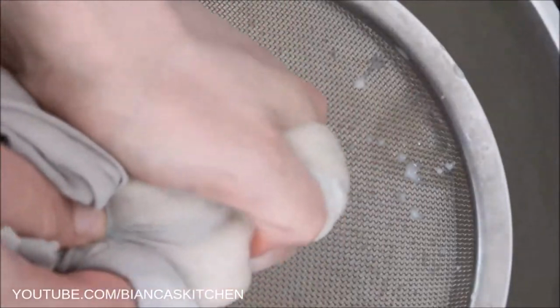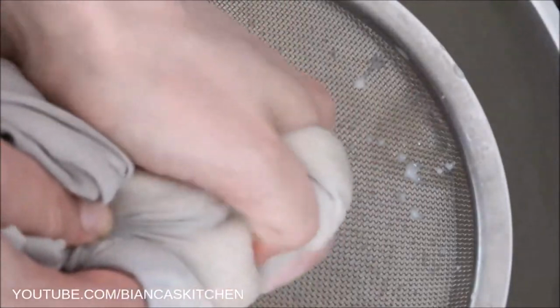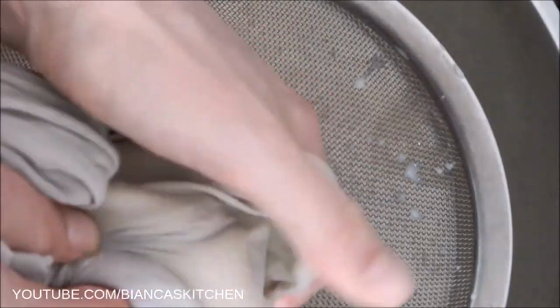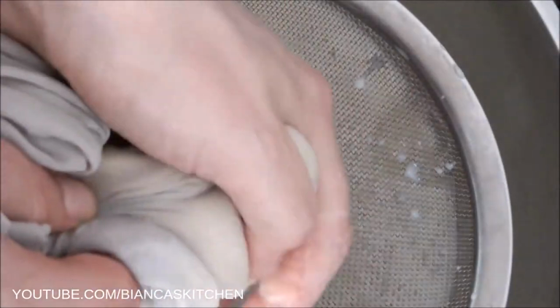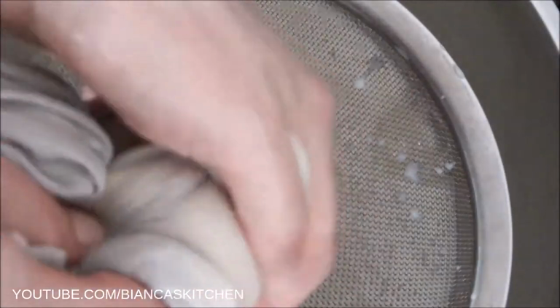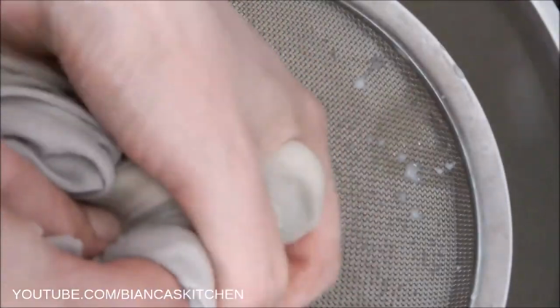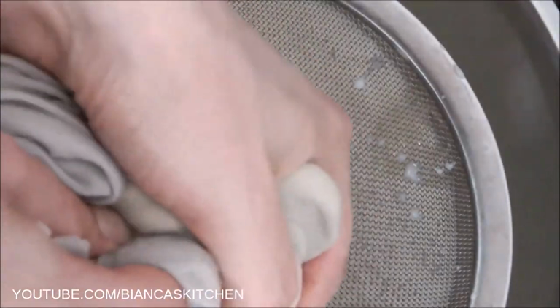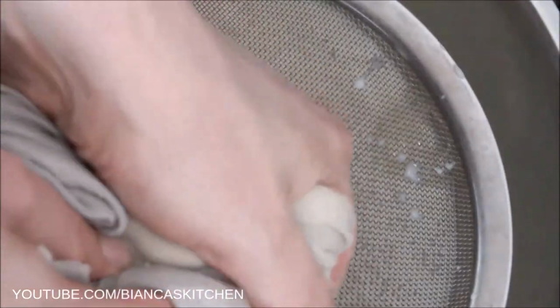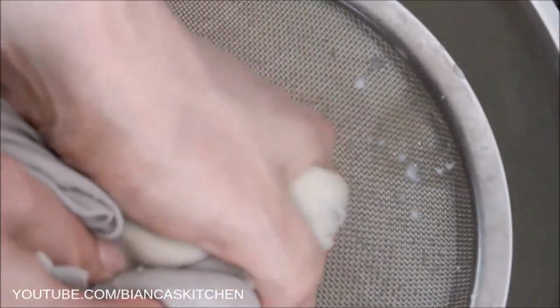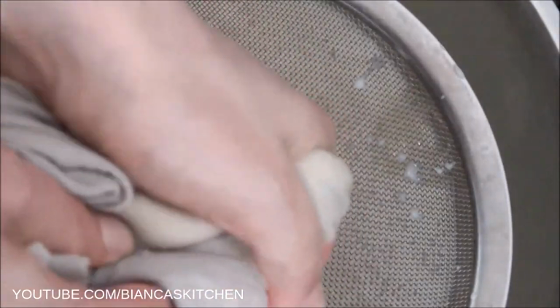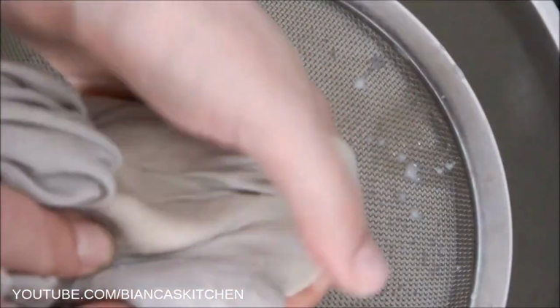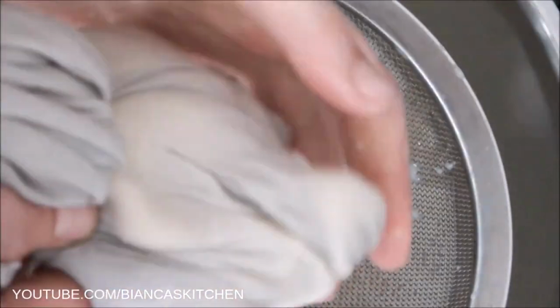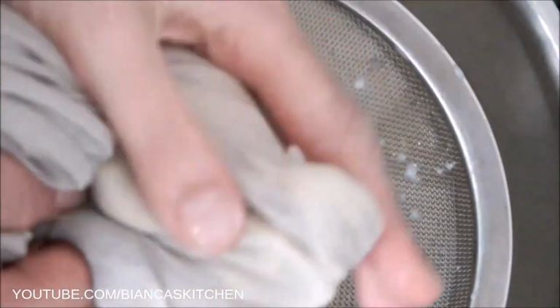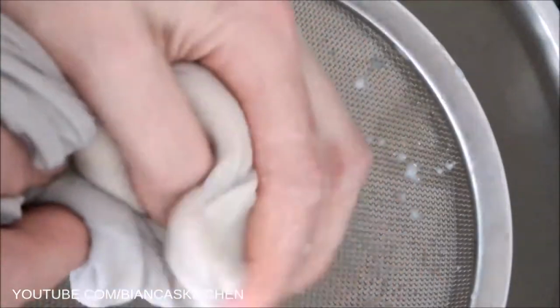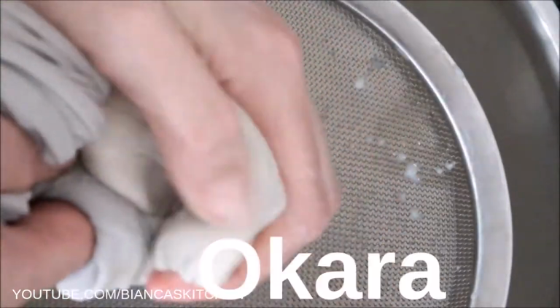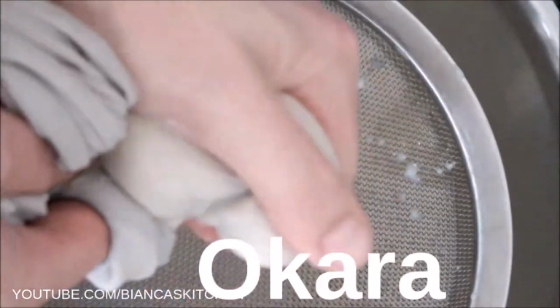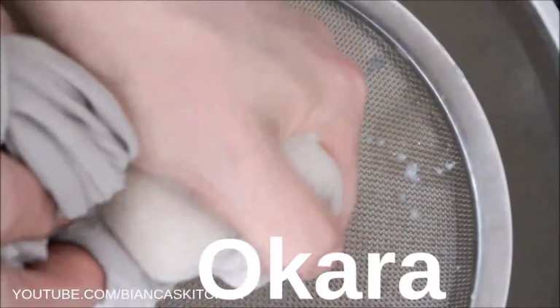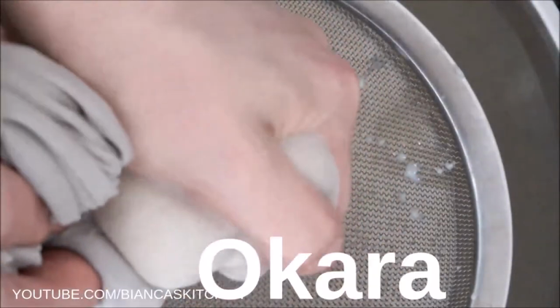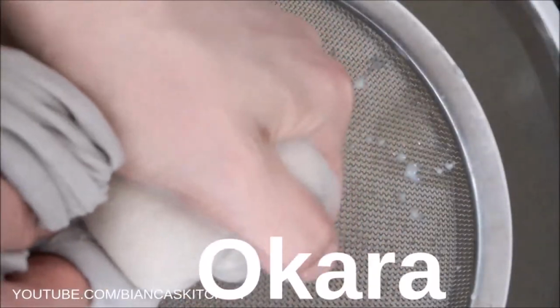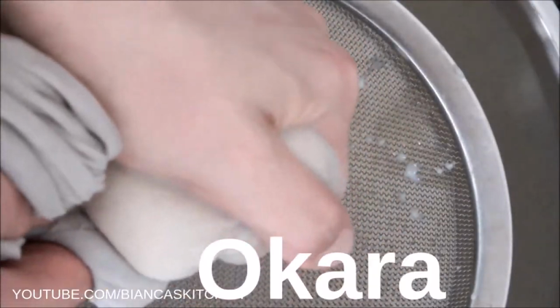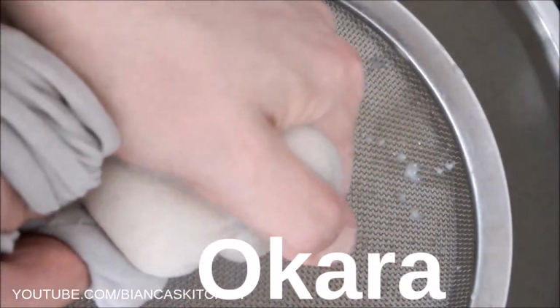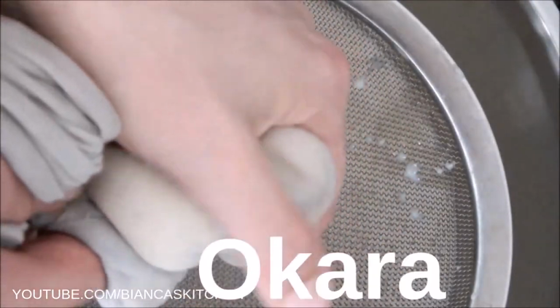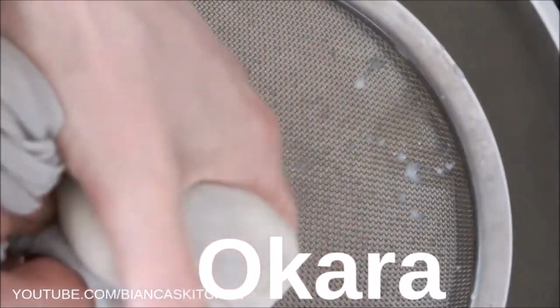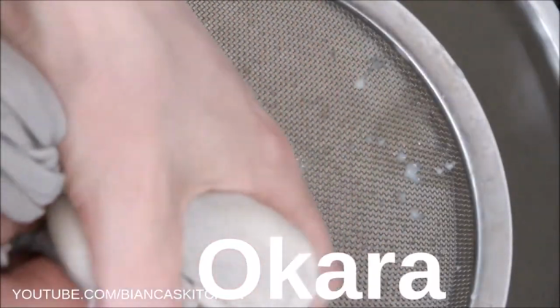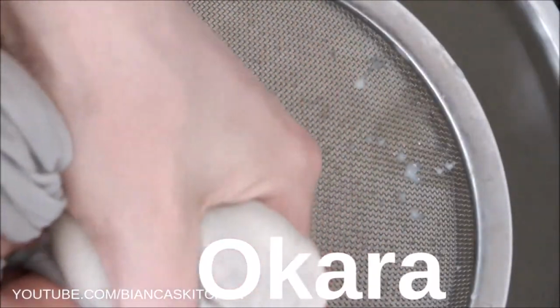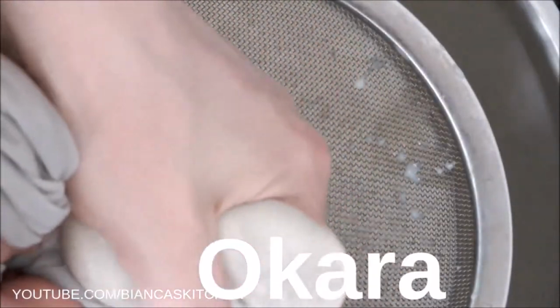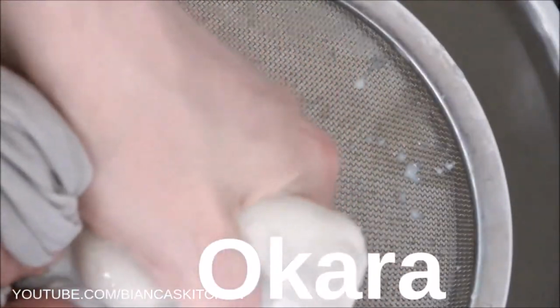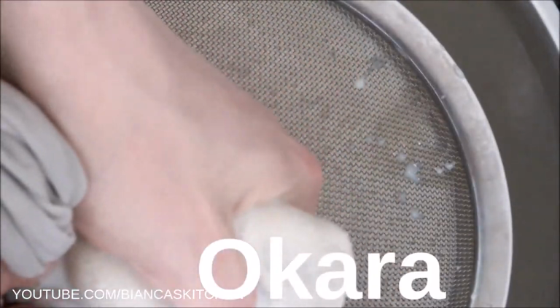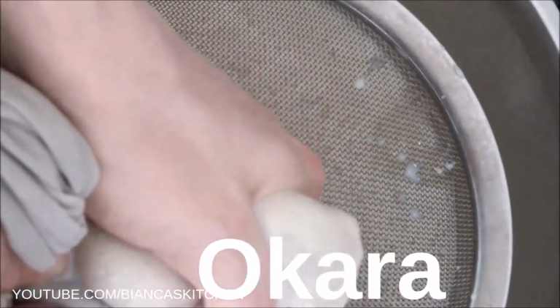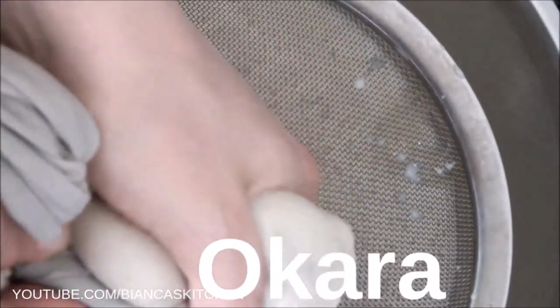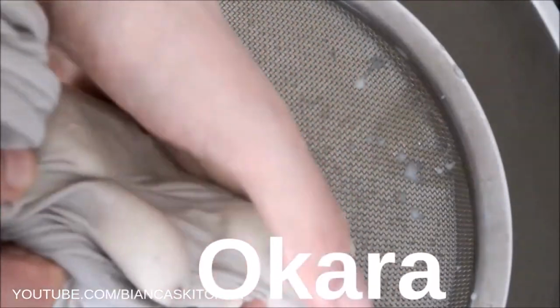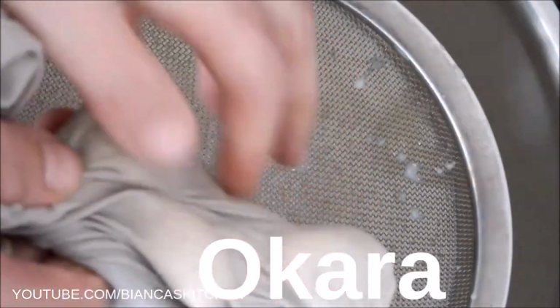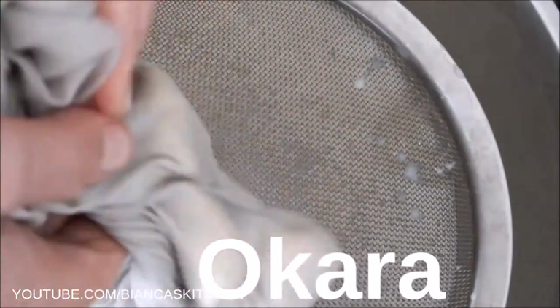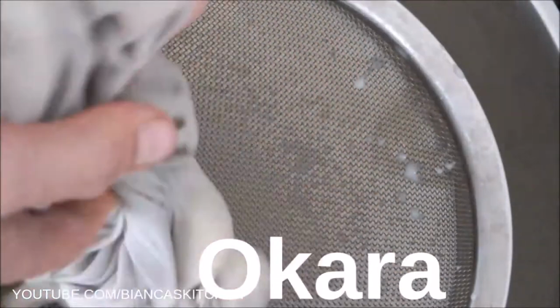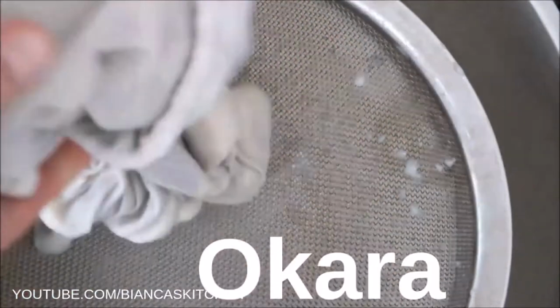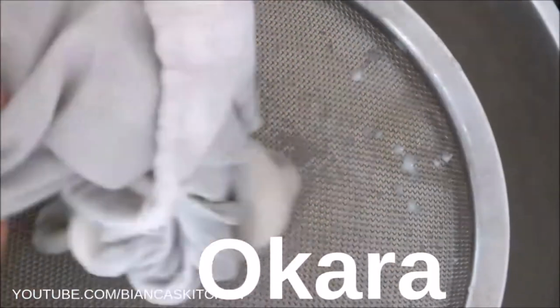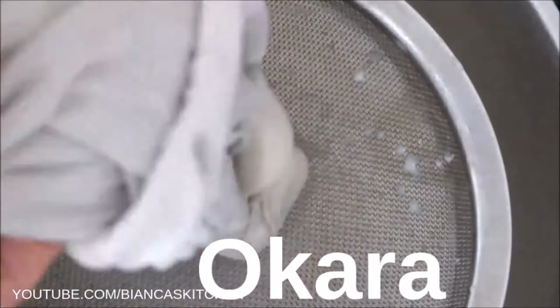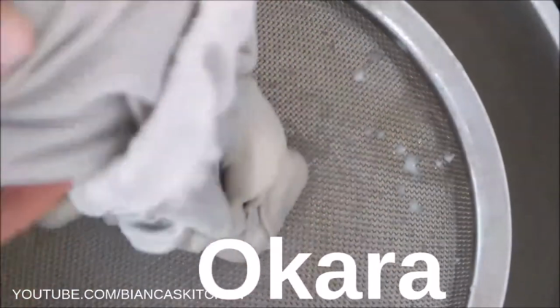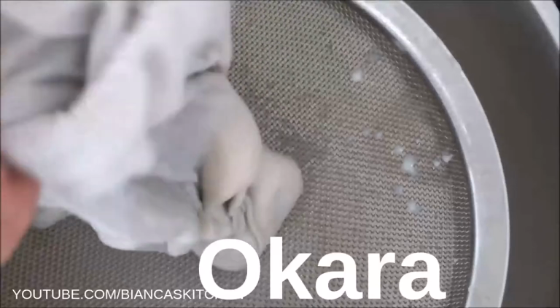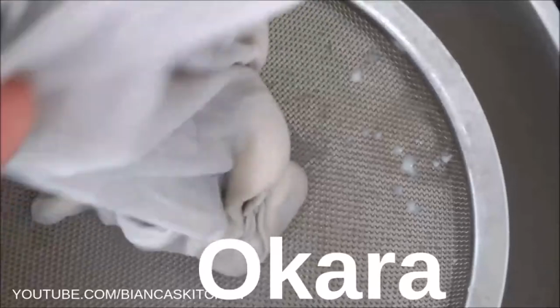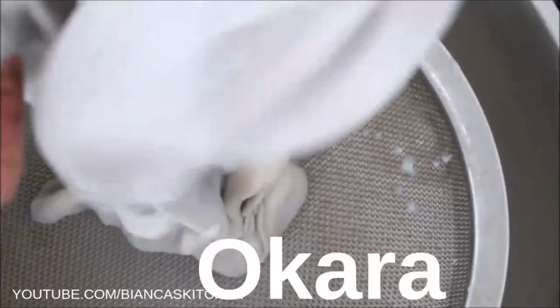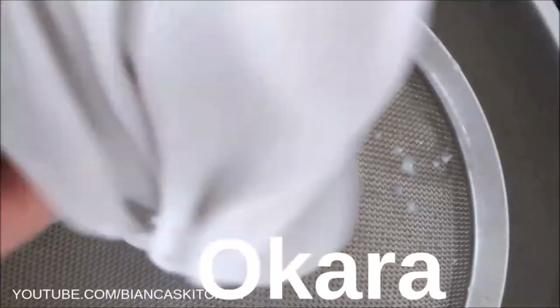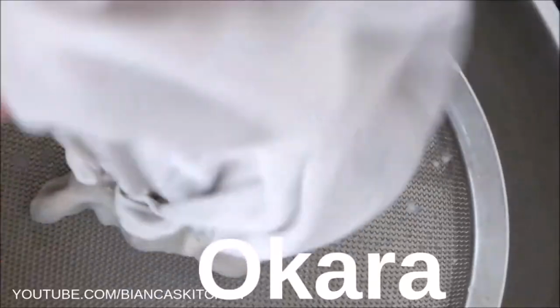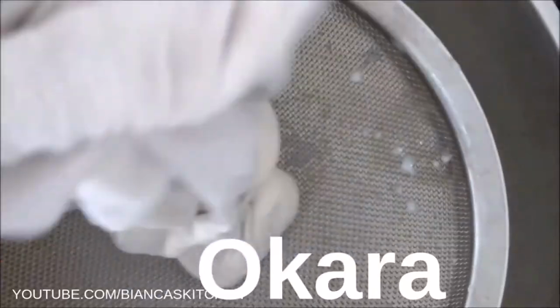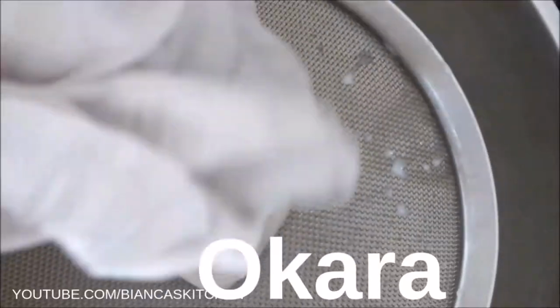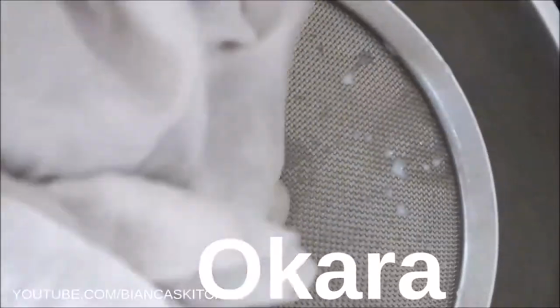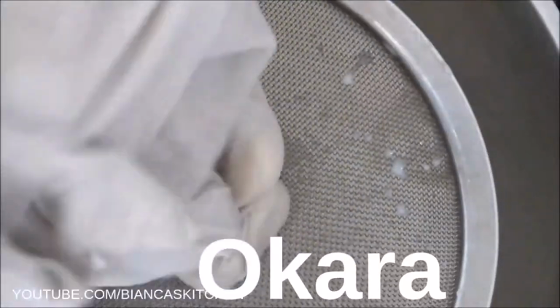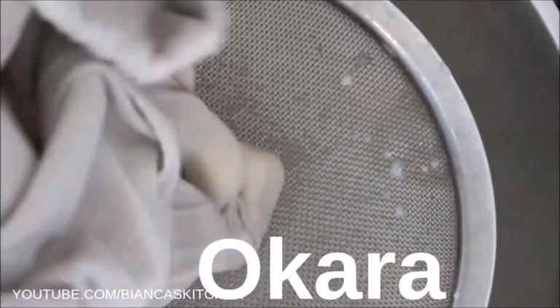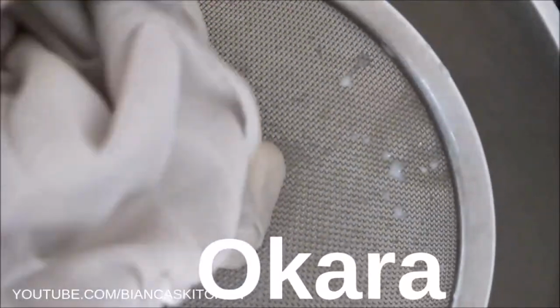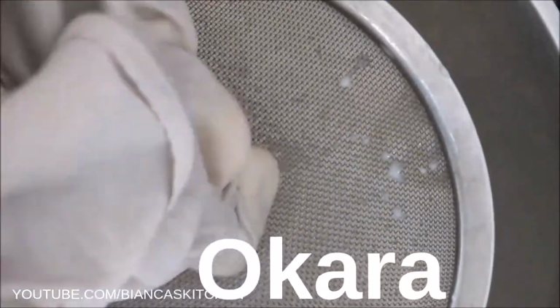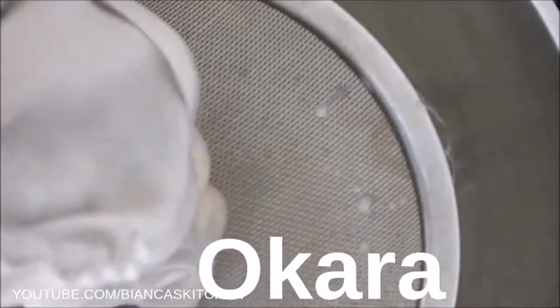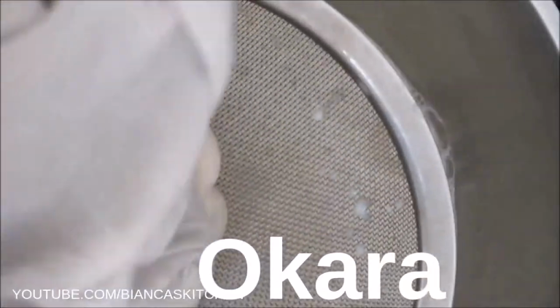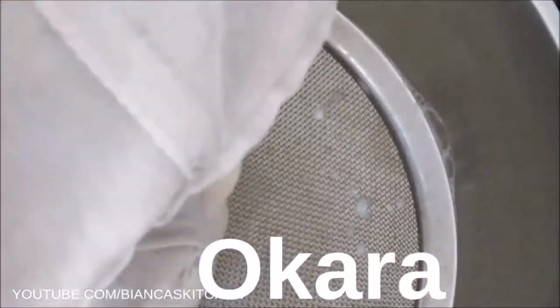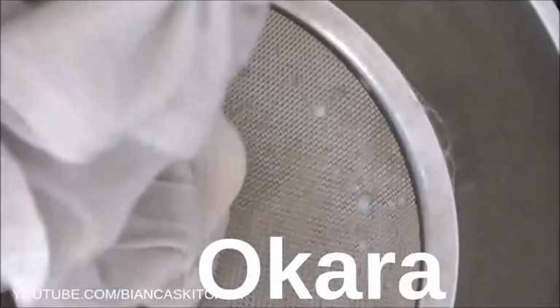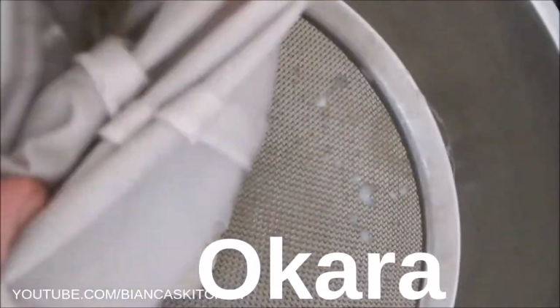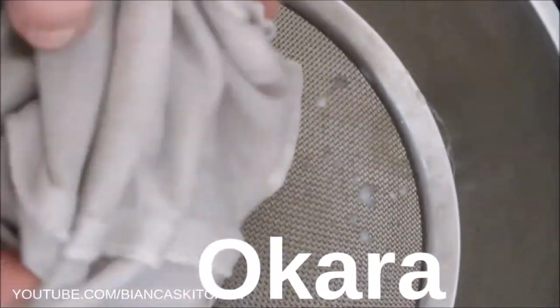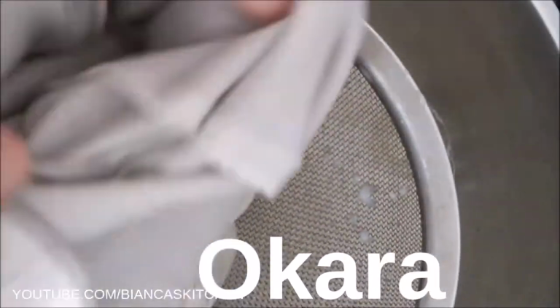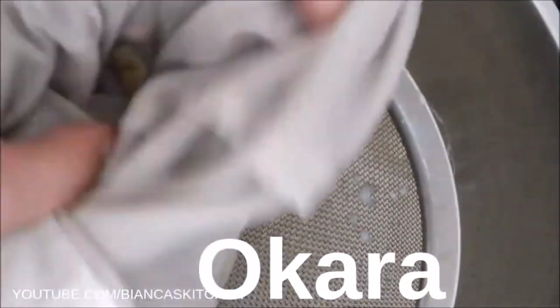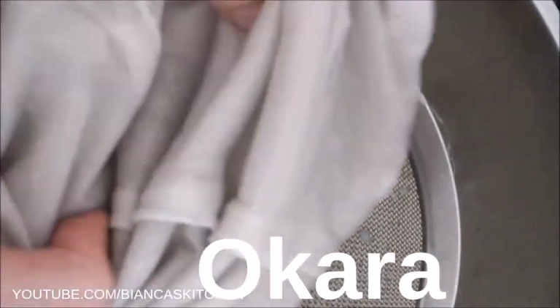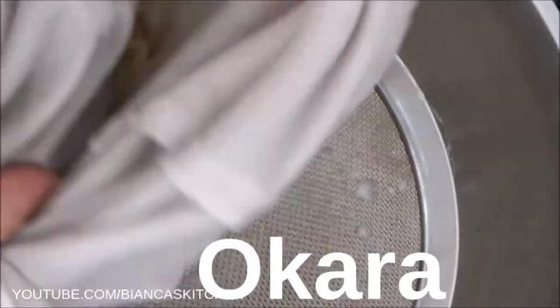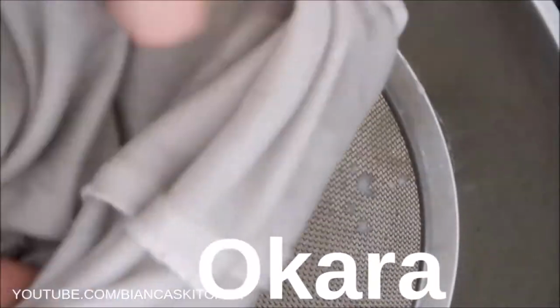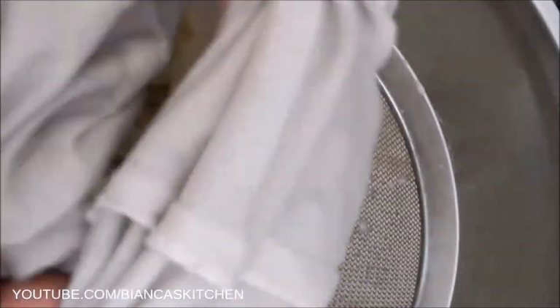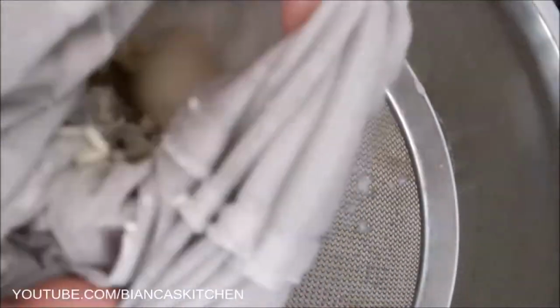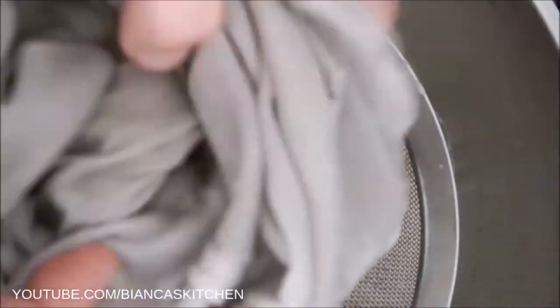The pulp that remains is called Okara. It can be used to make vegan burger patties or bread and many other delicious things.